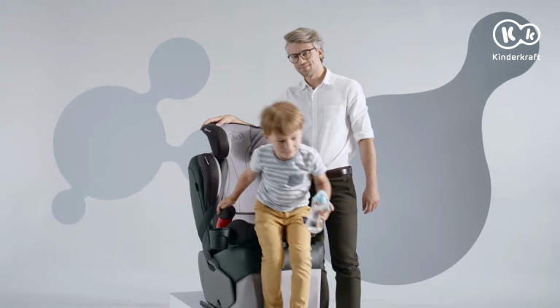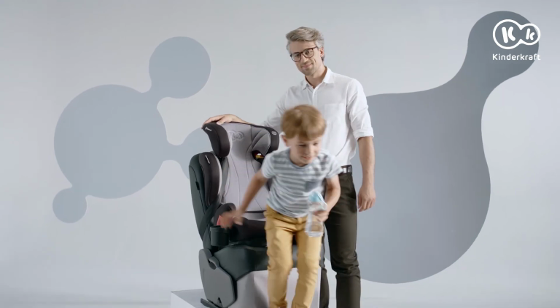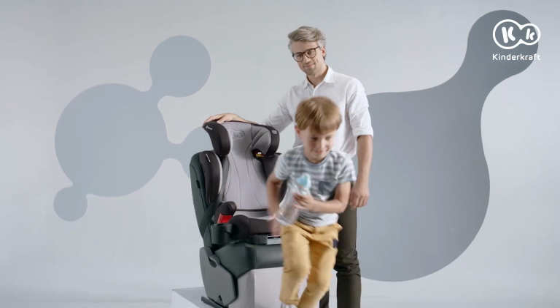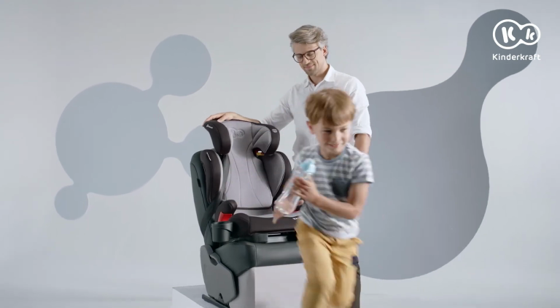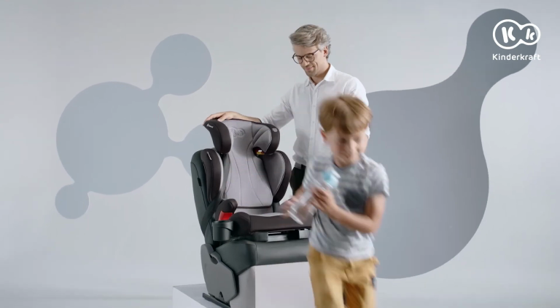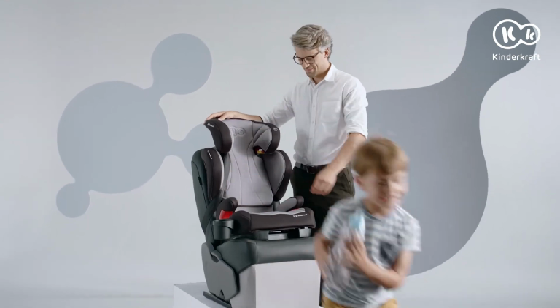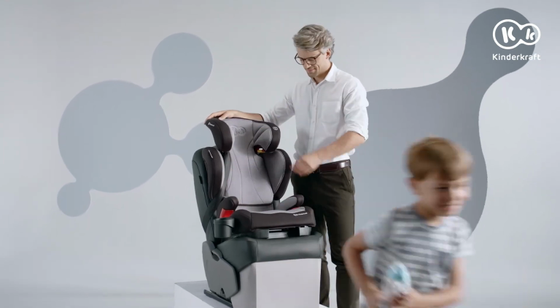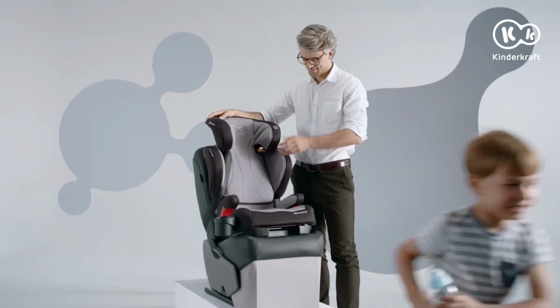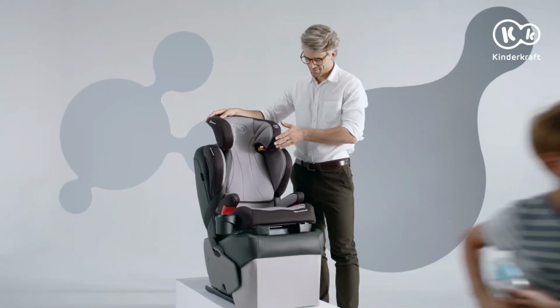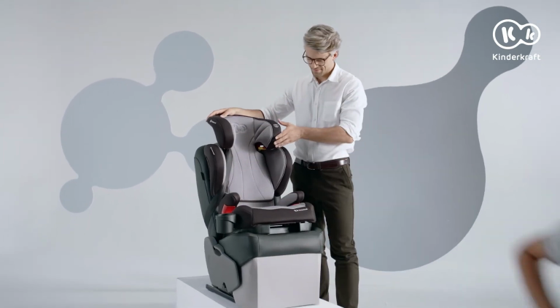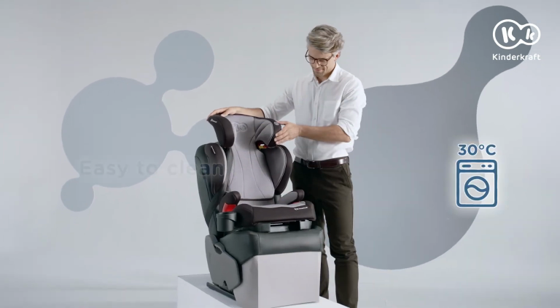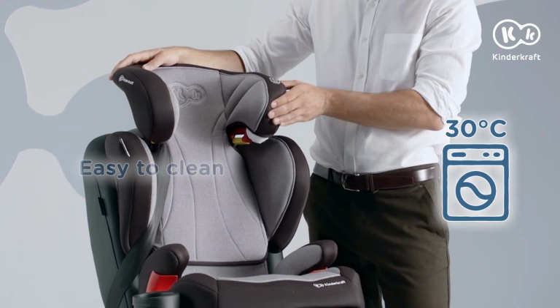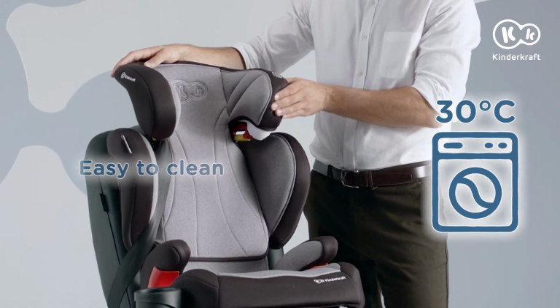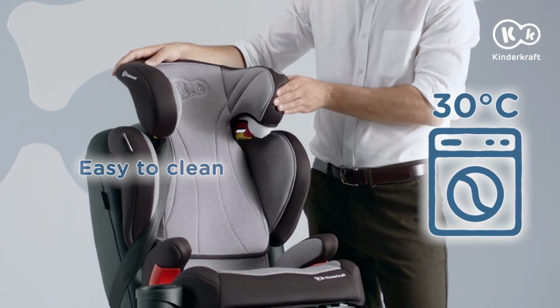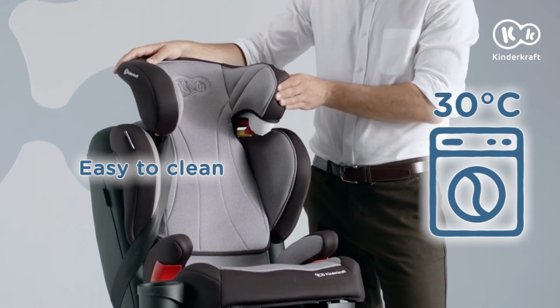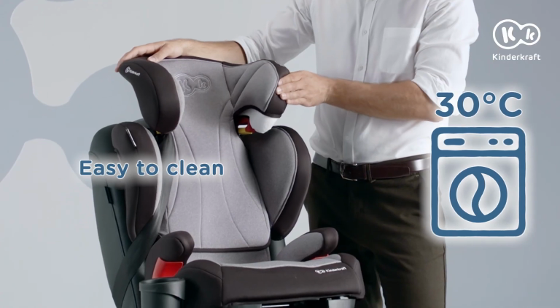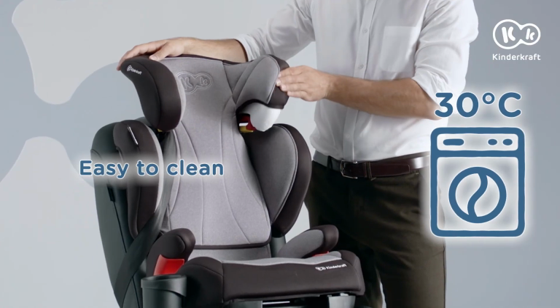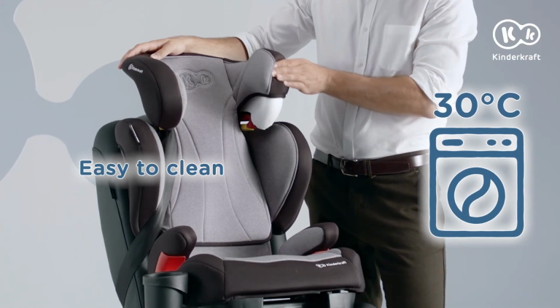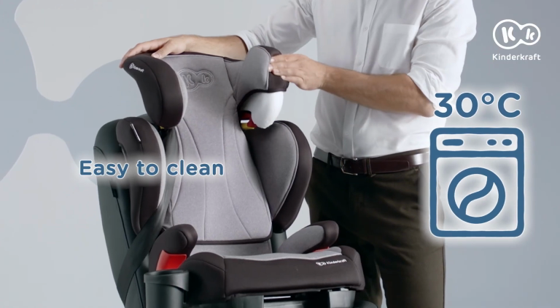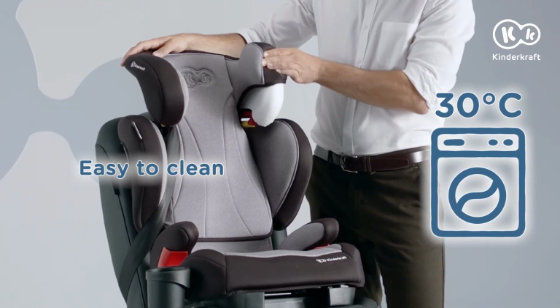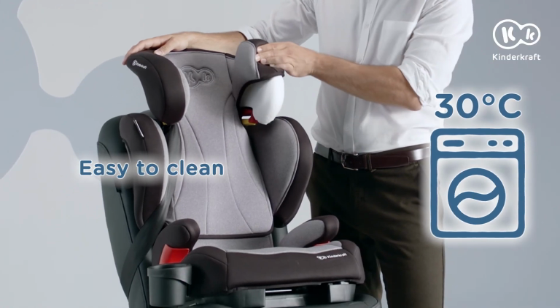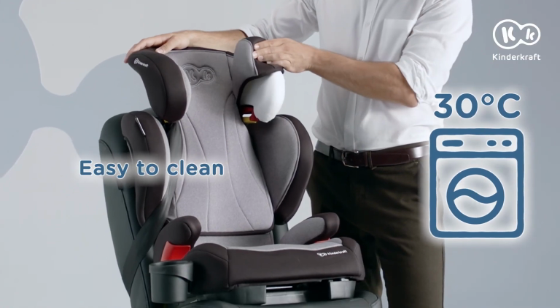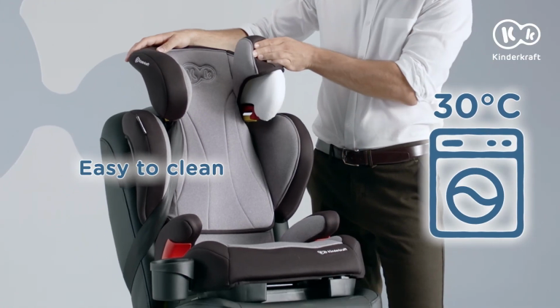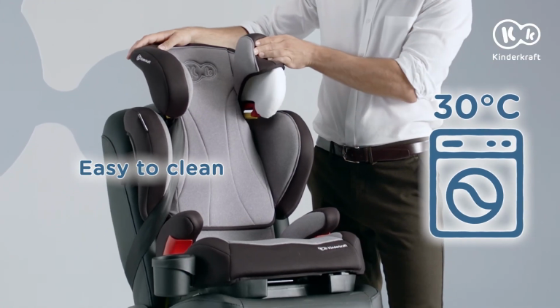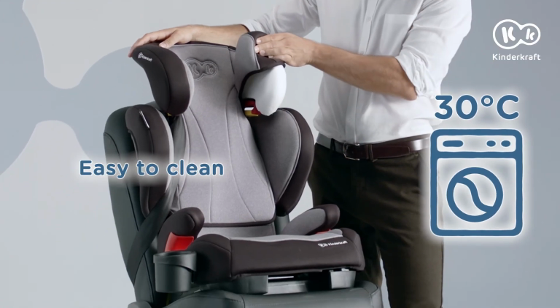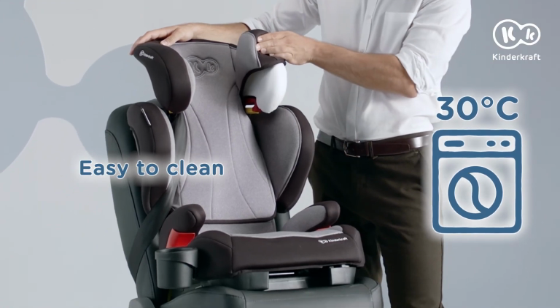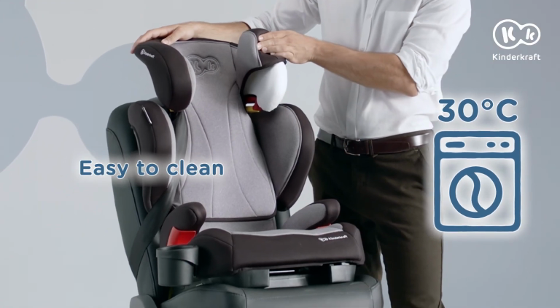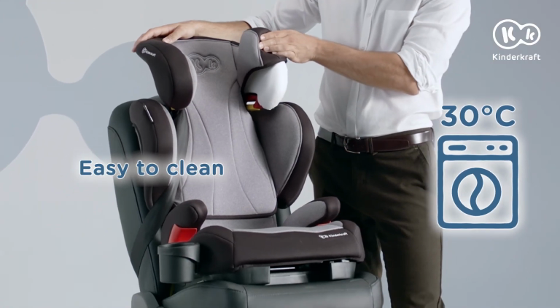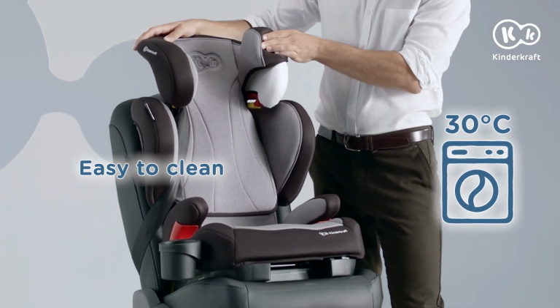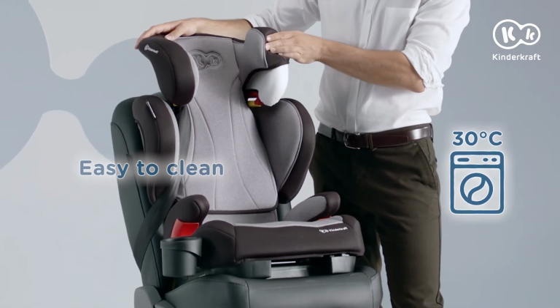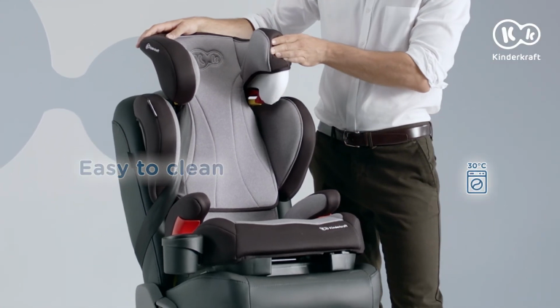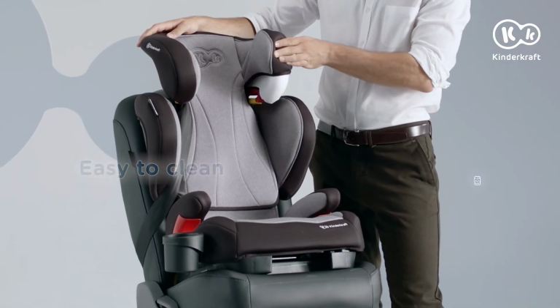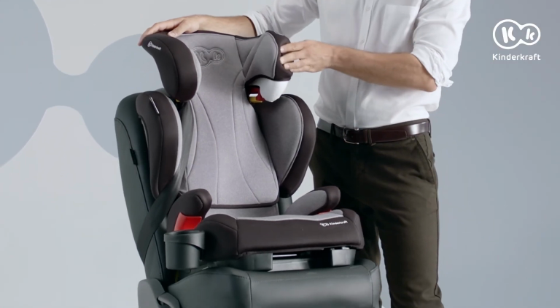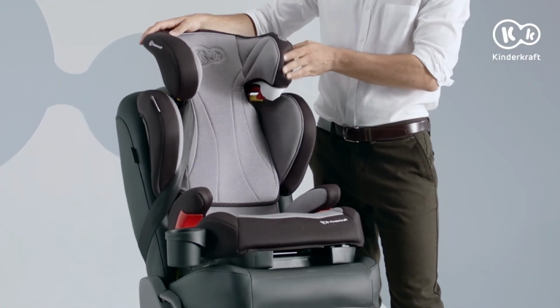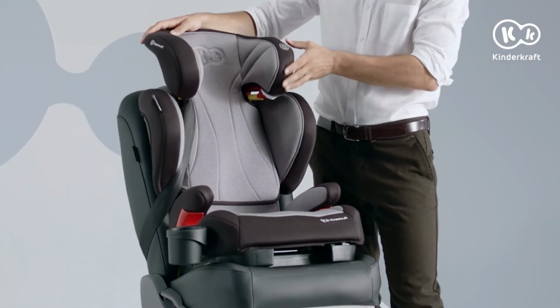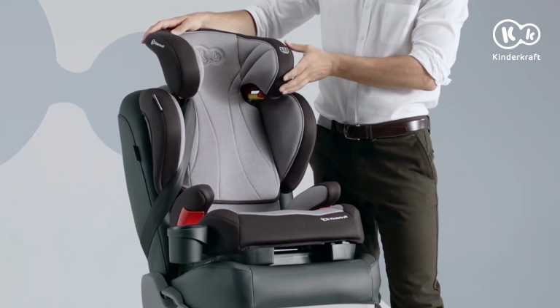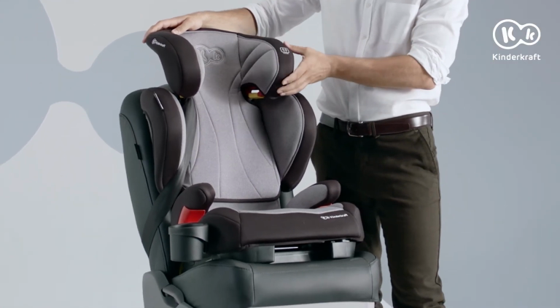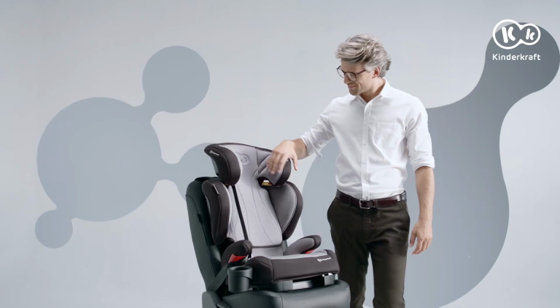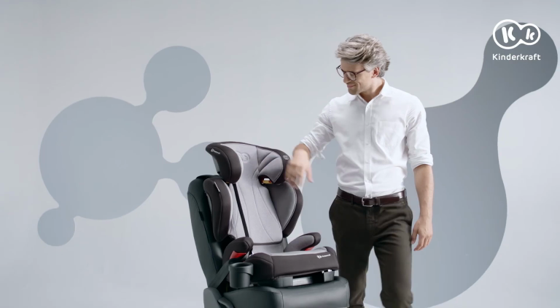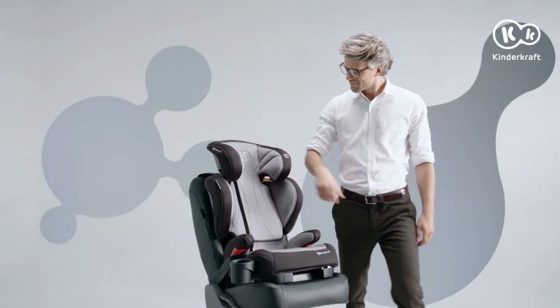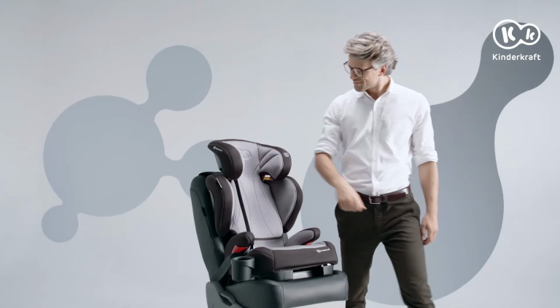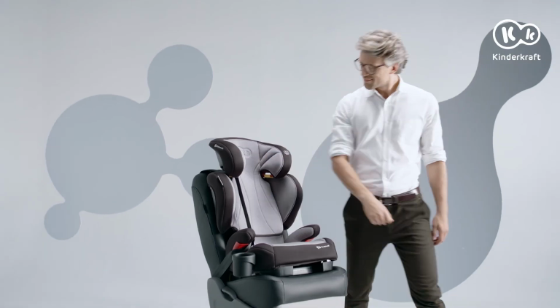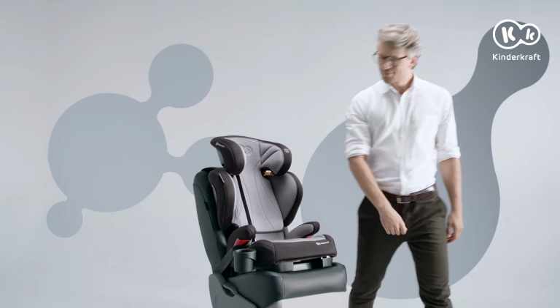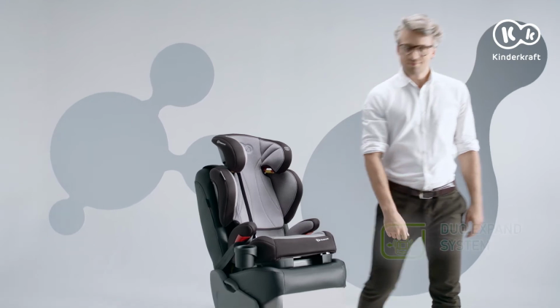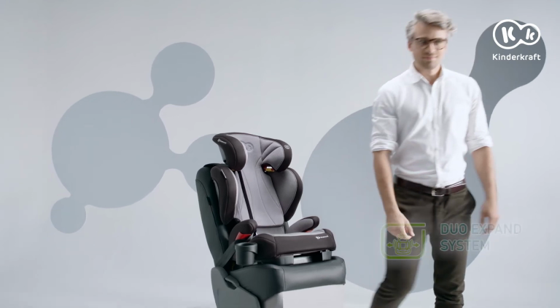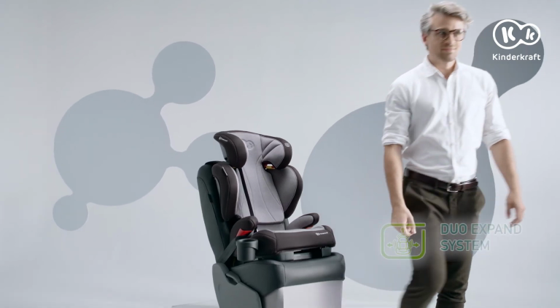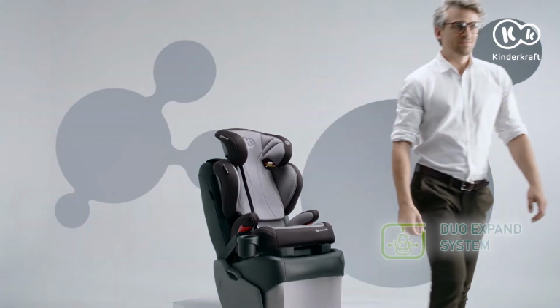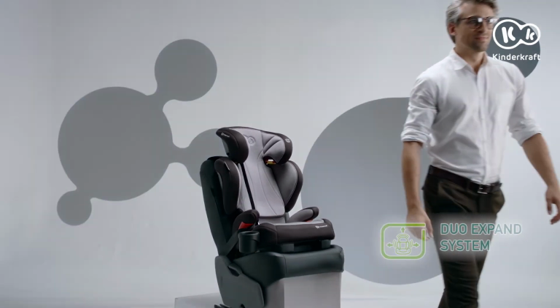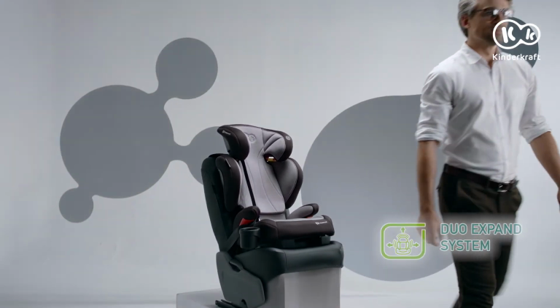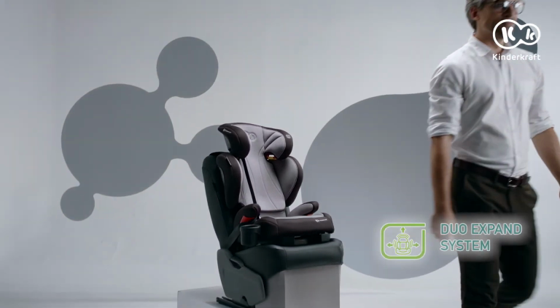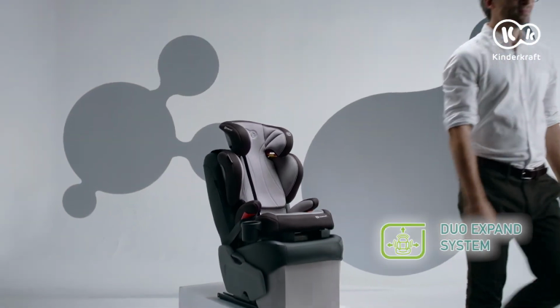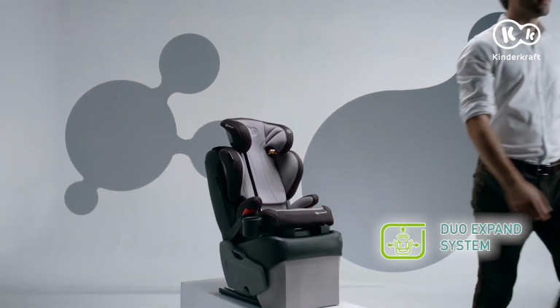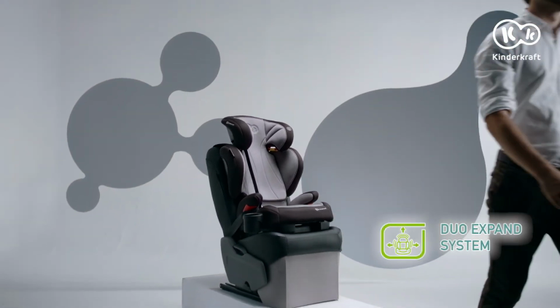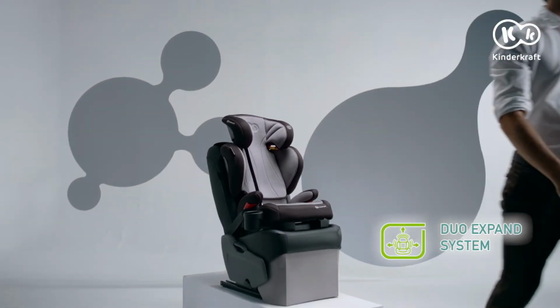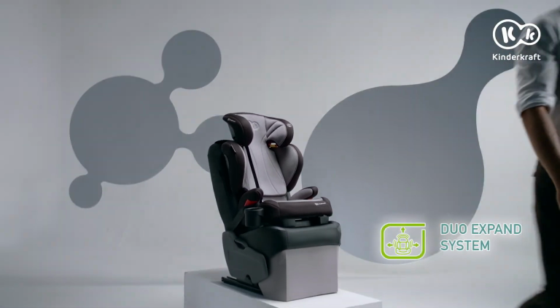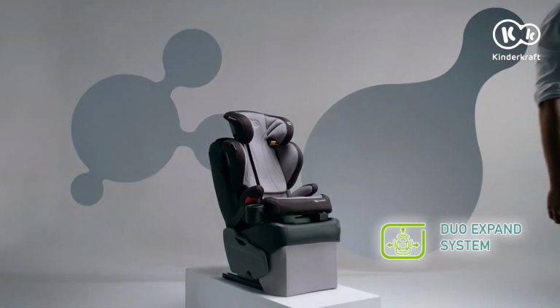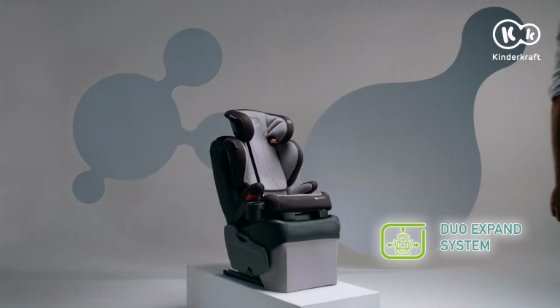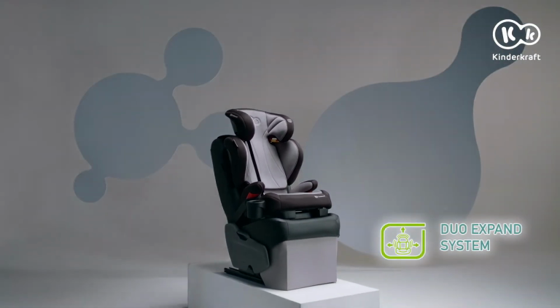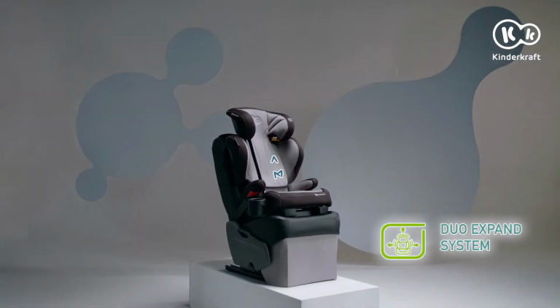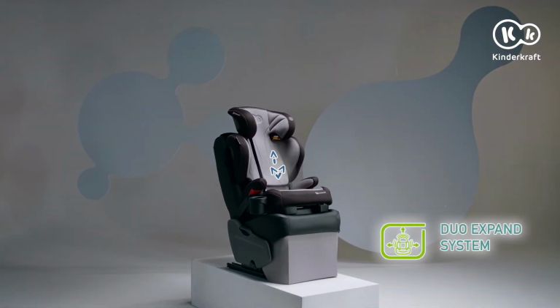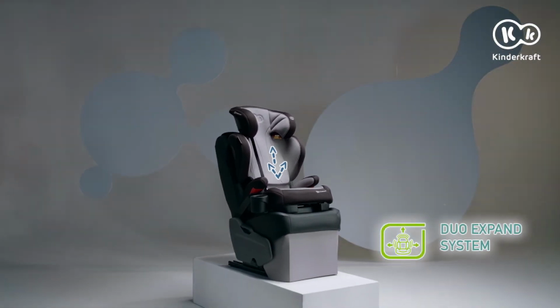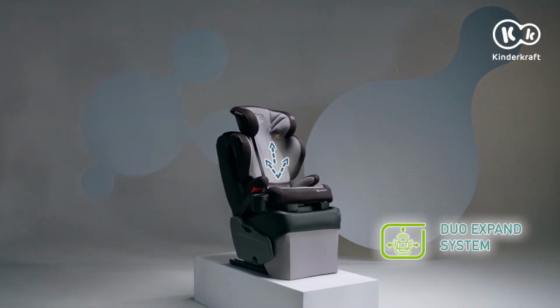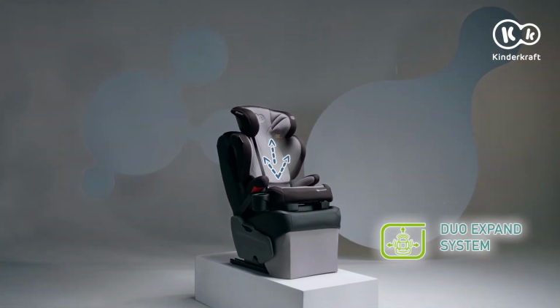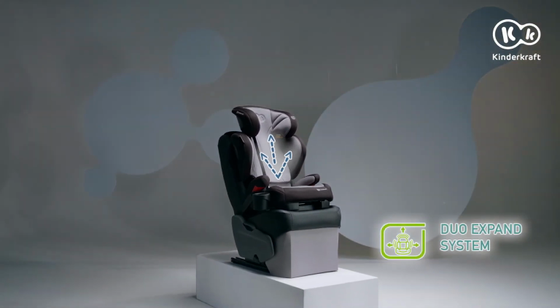The seat's upholstery can be removed and washed. That's all about Unity. Have many safe and wonderful travels.